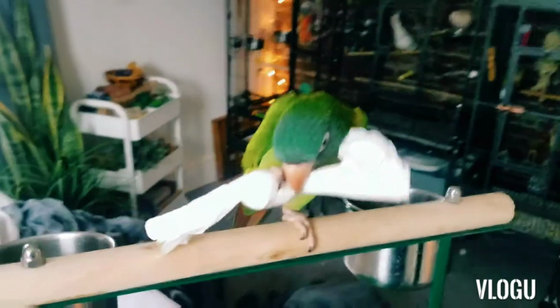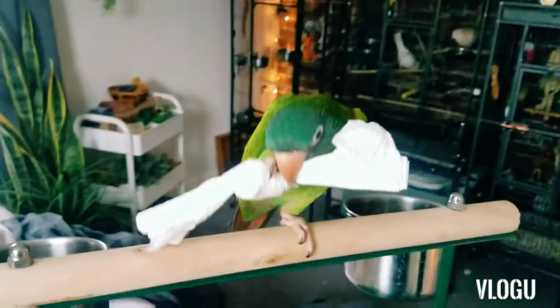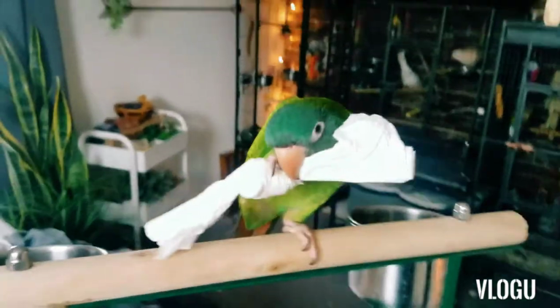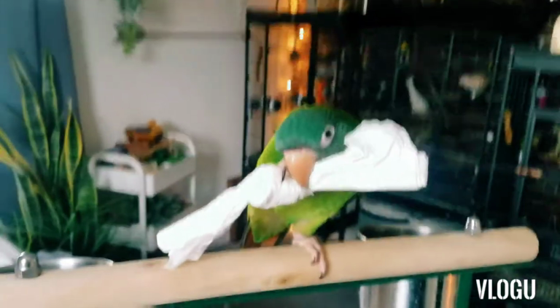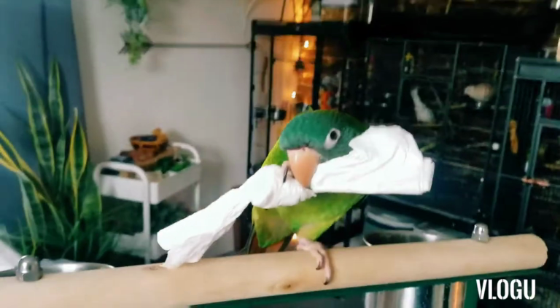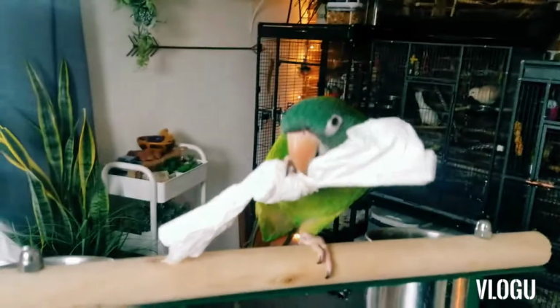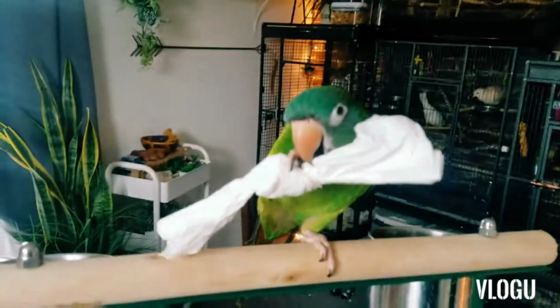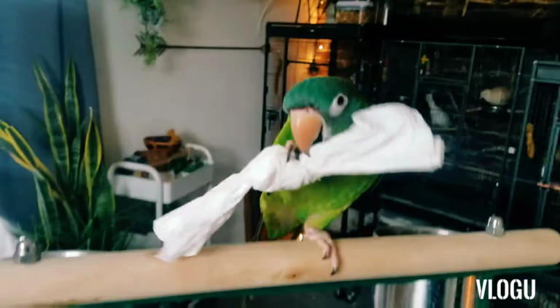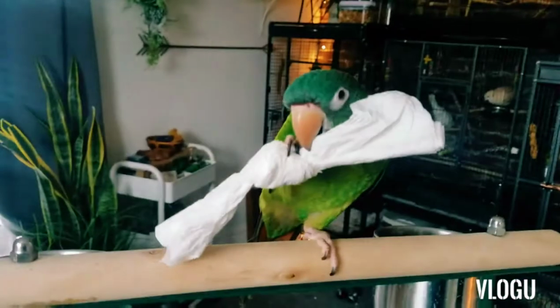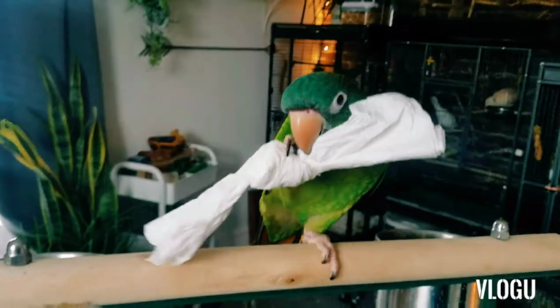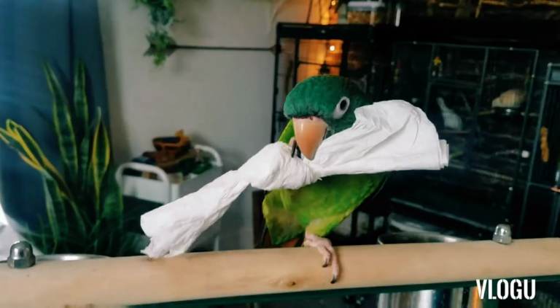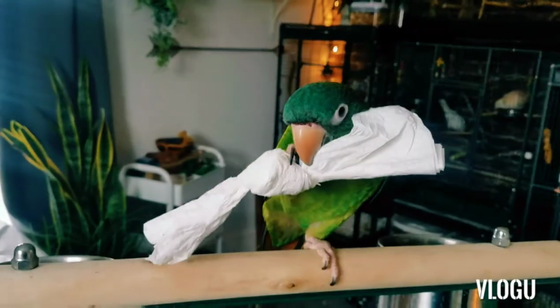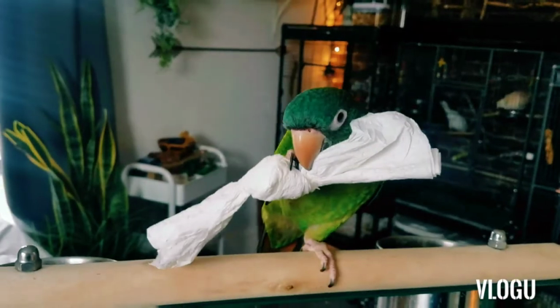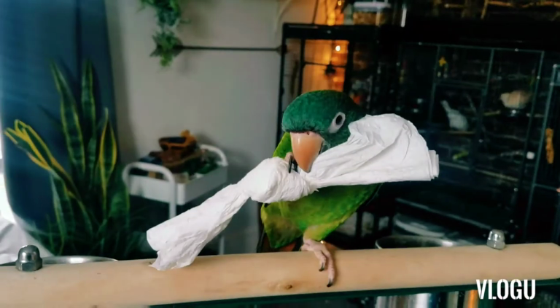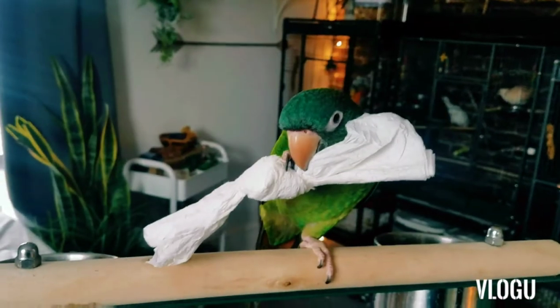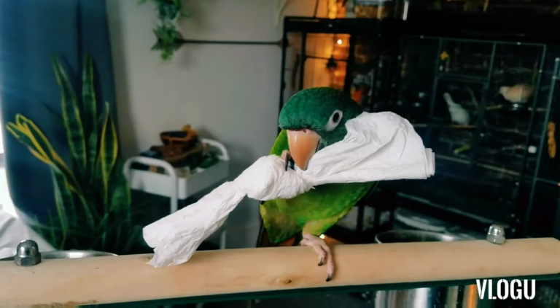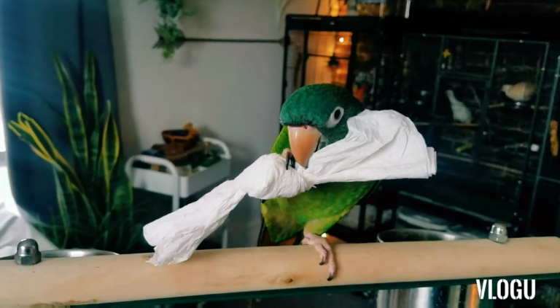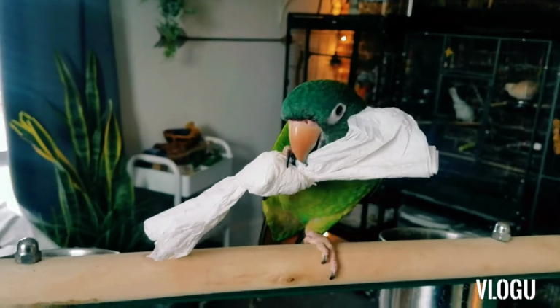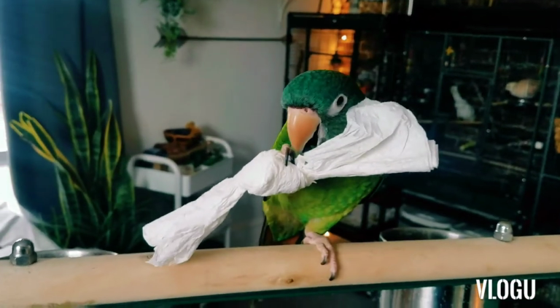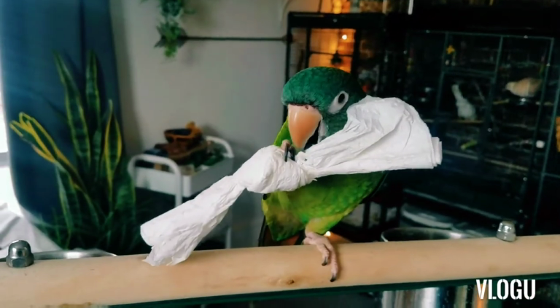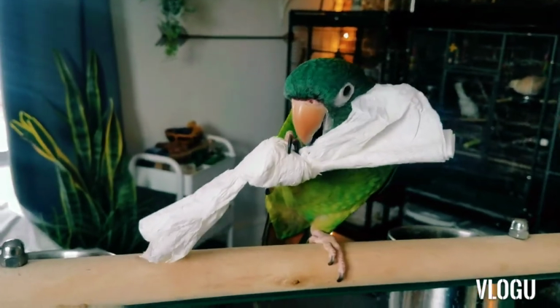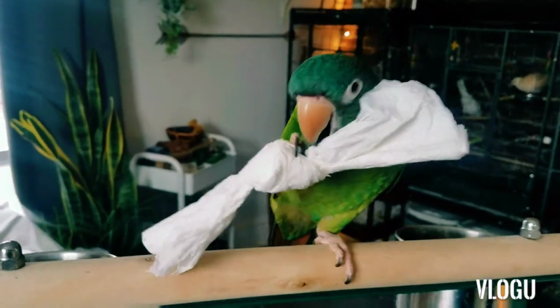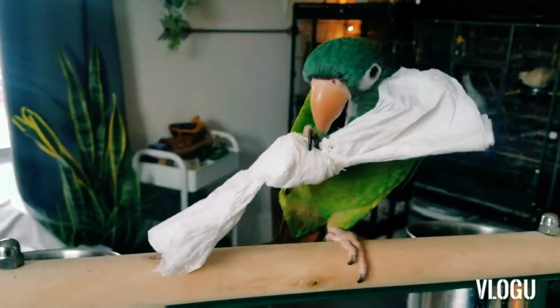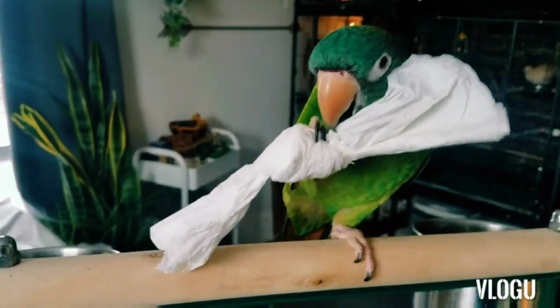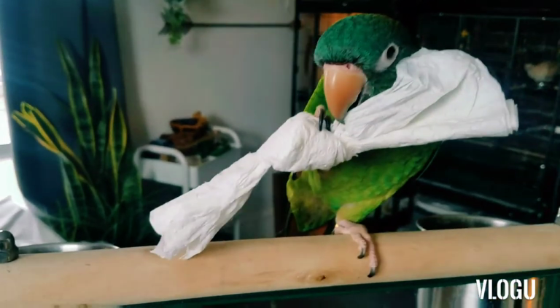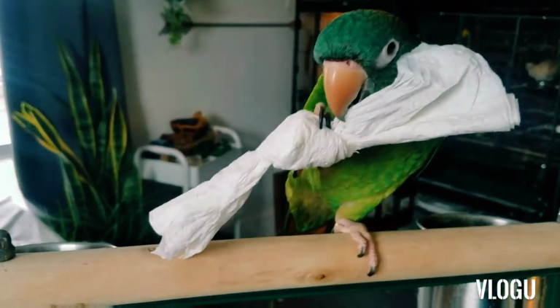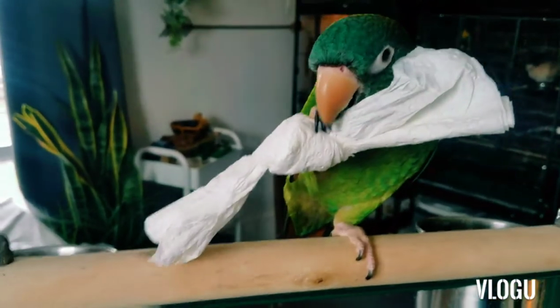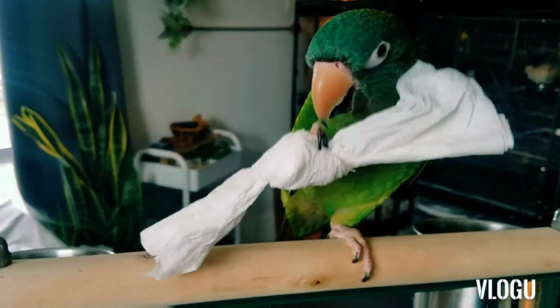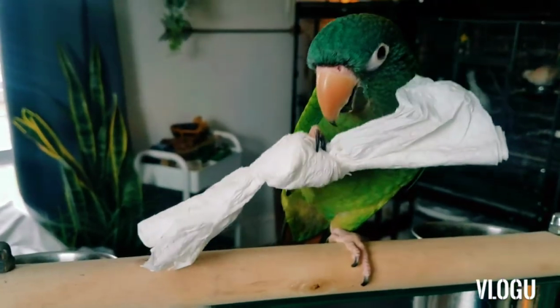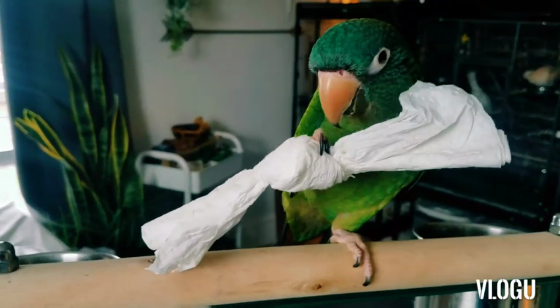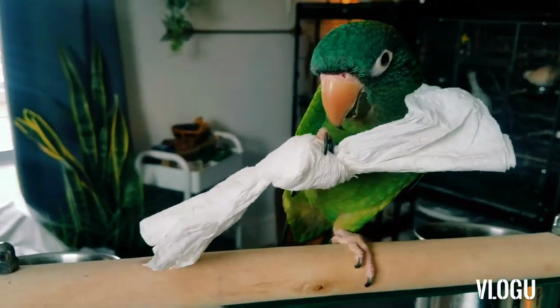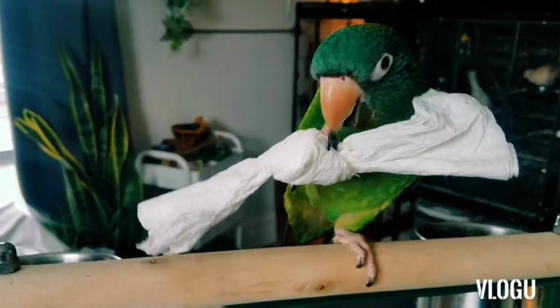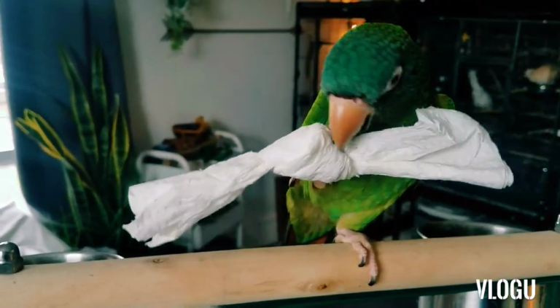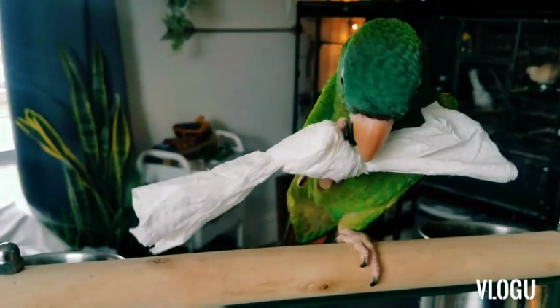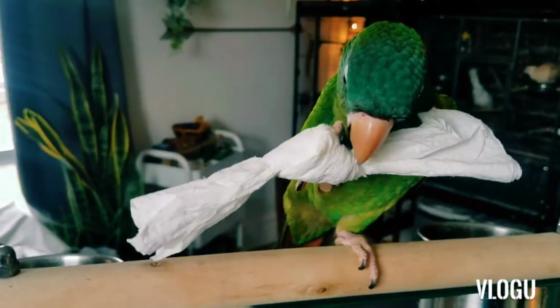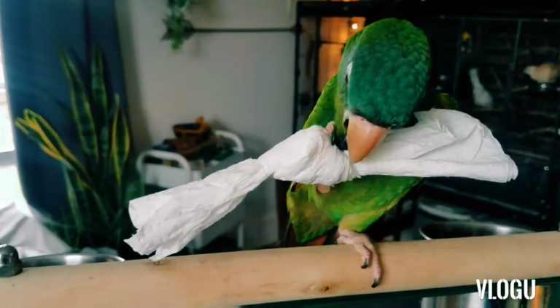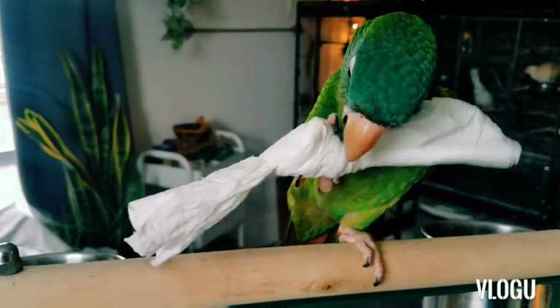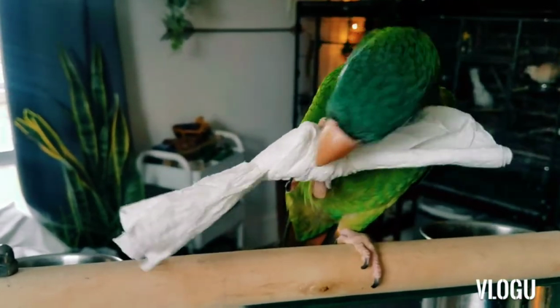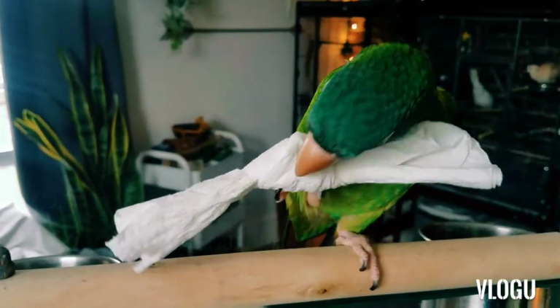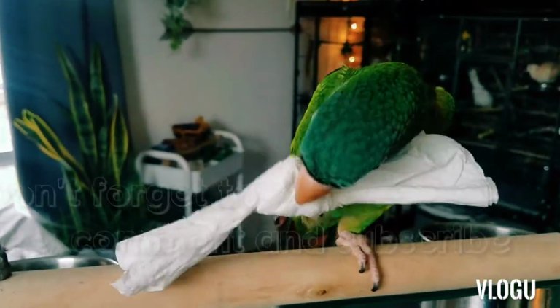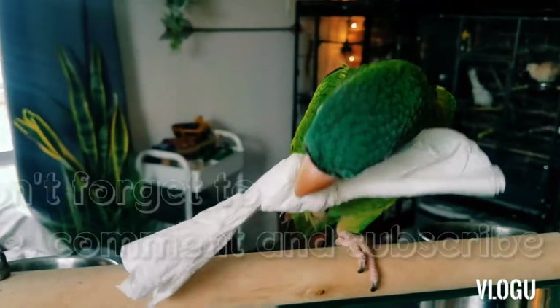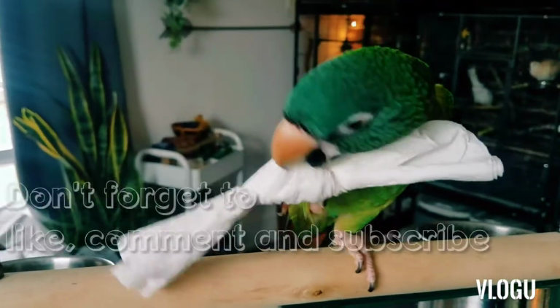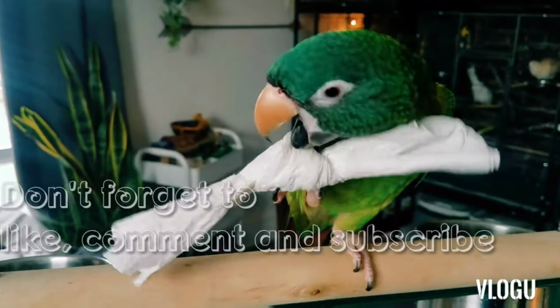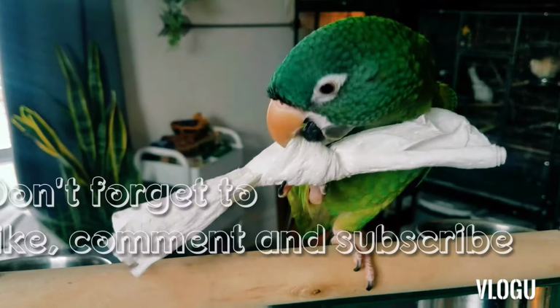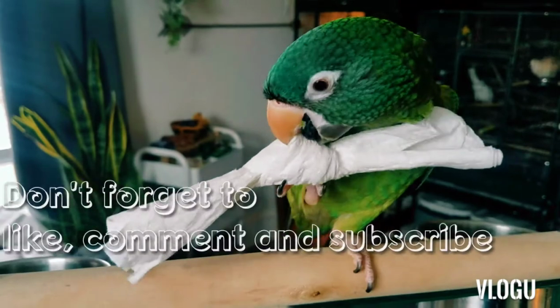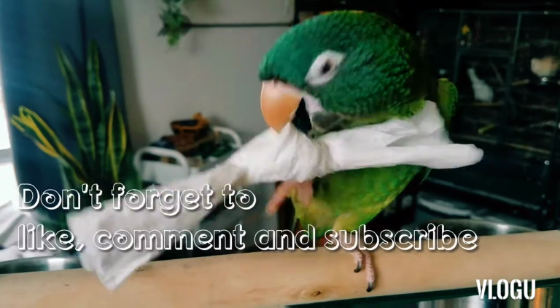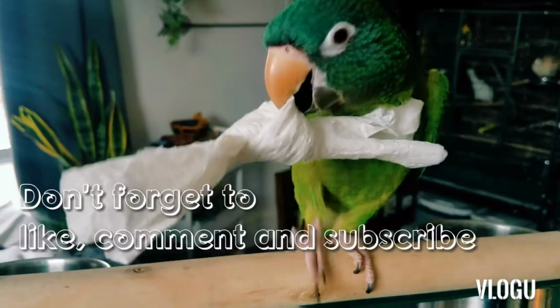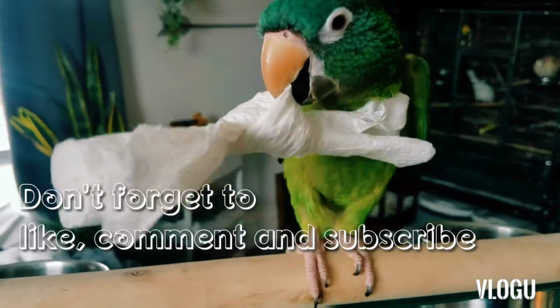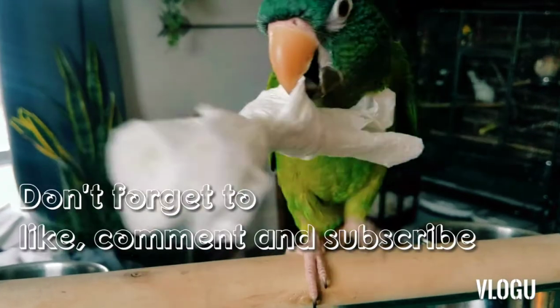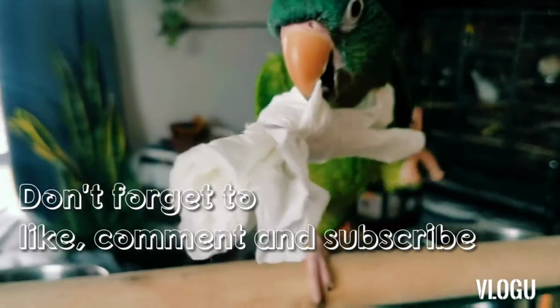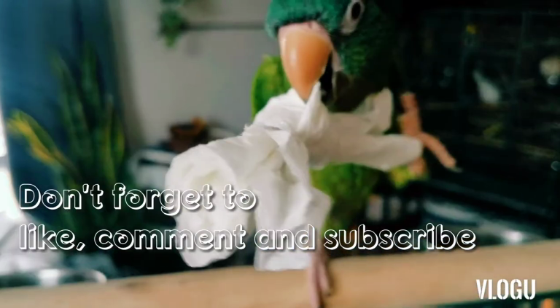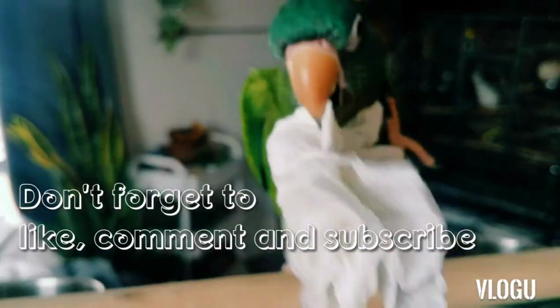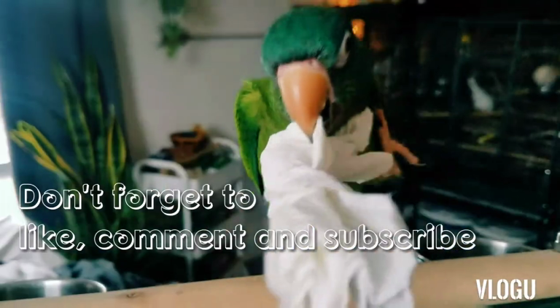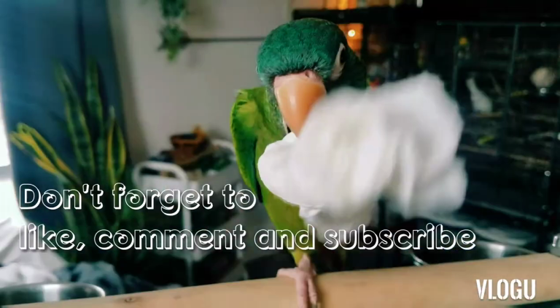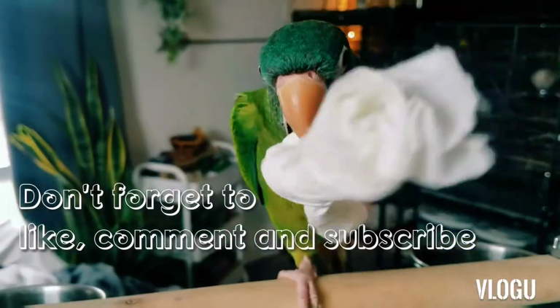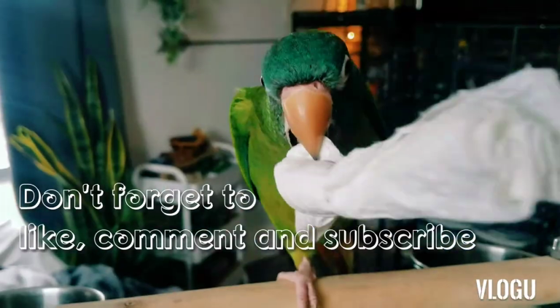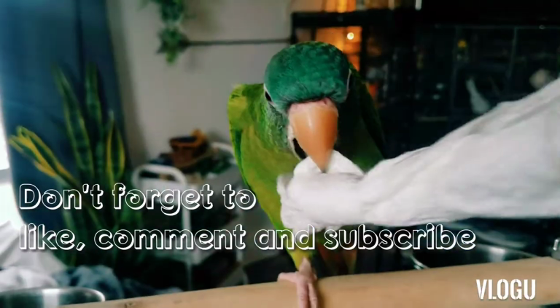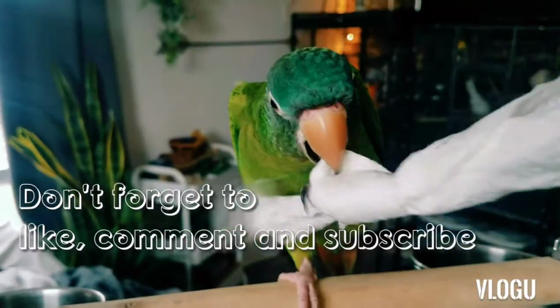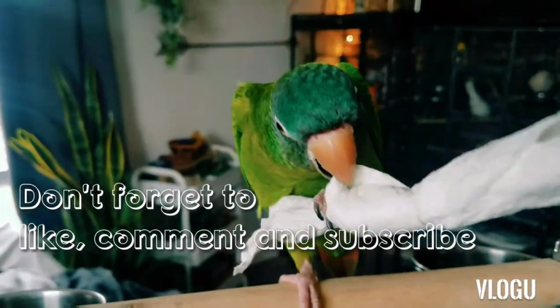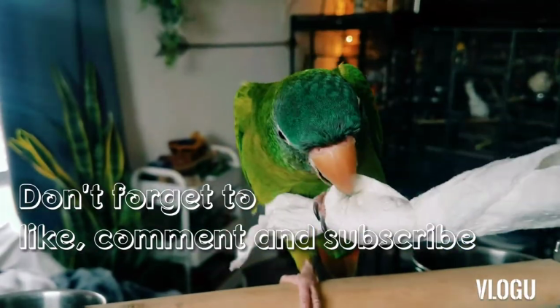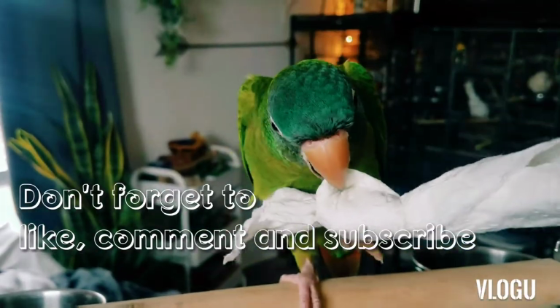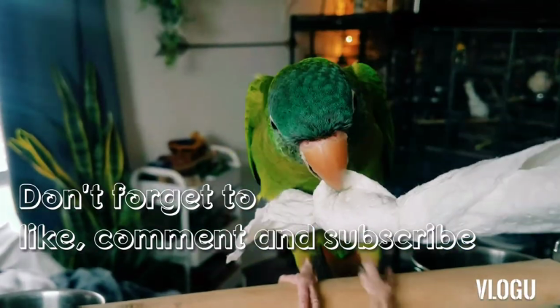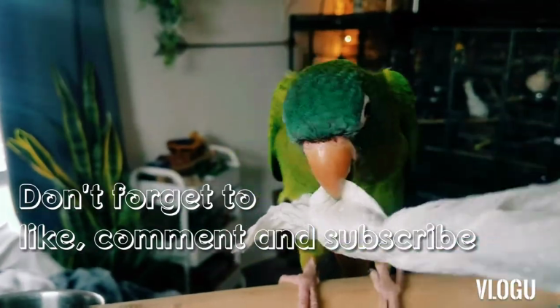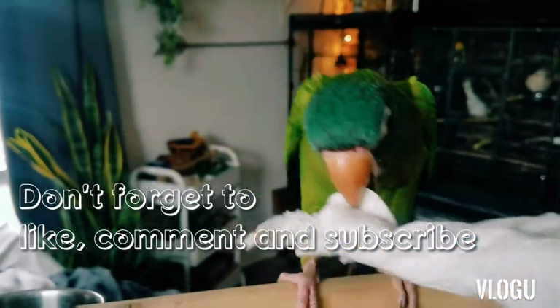That is another two-minute parrot tip. You like it, don't you Polly? Say bye!